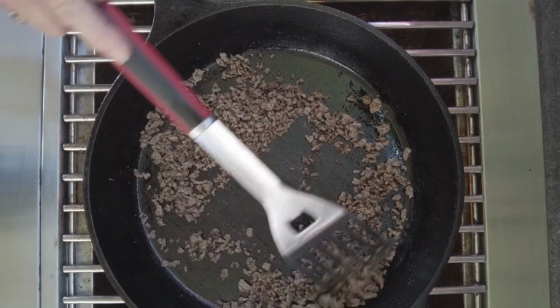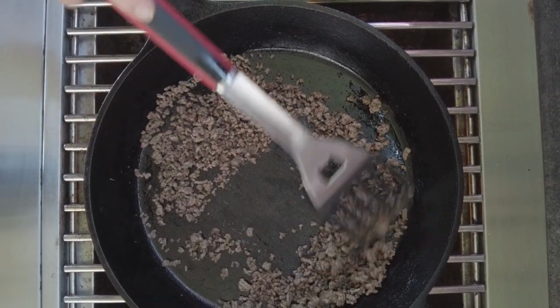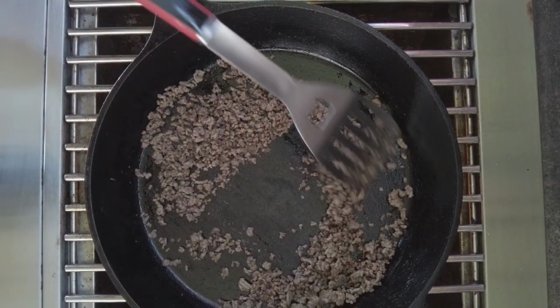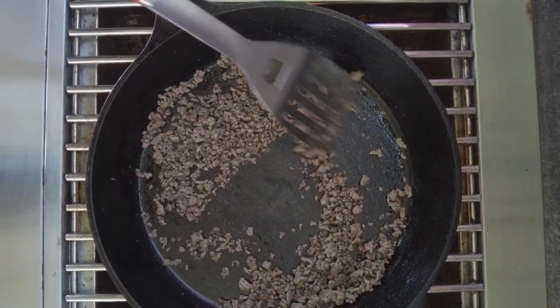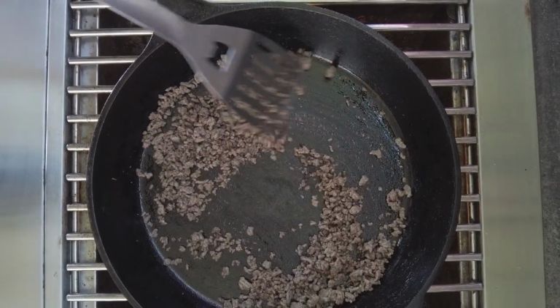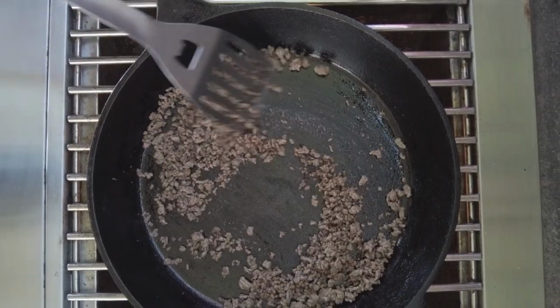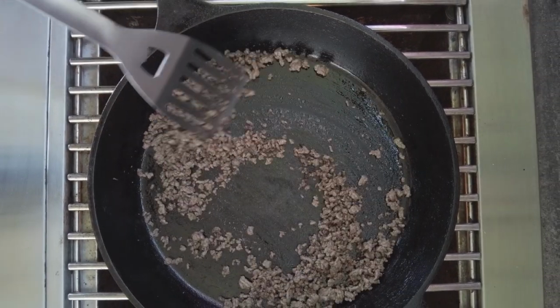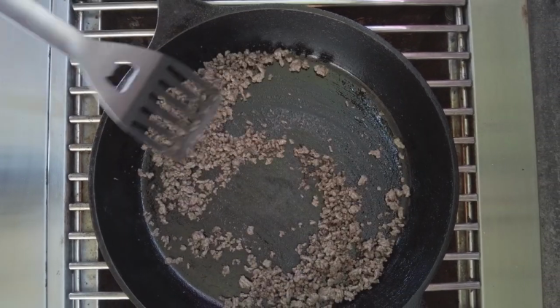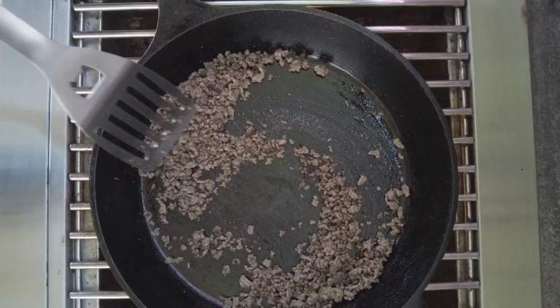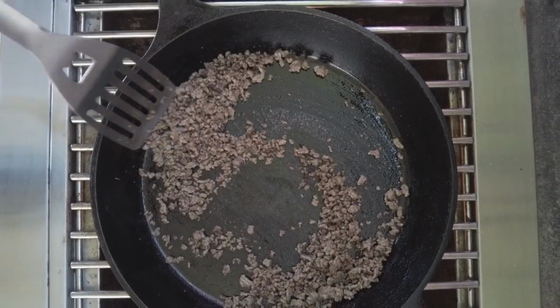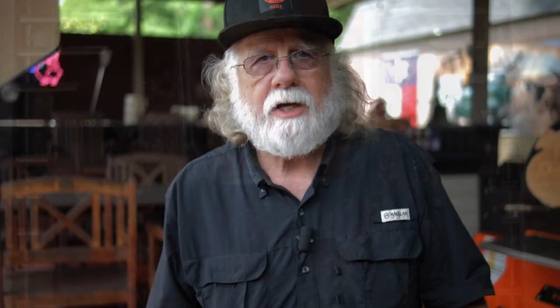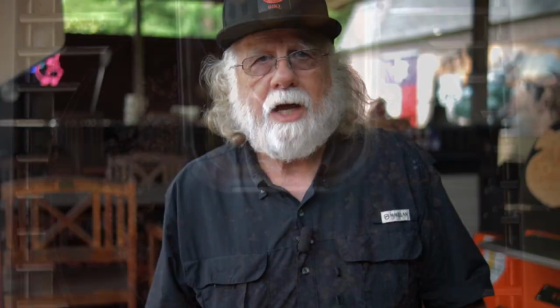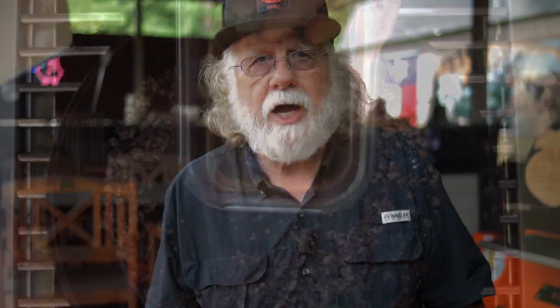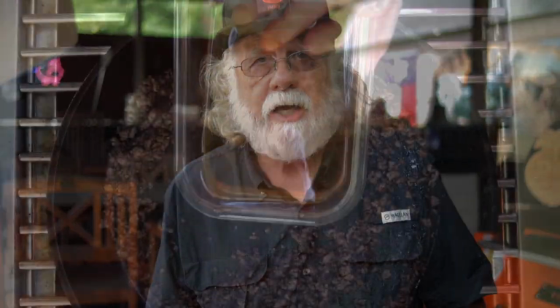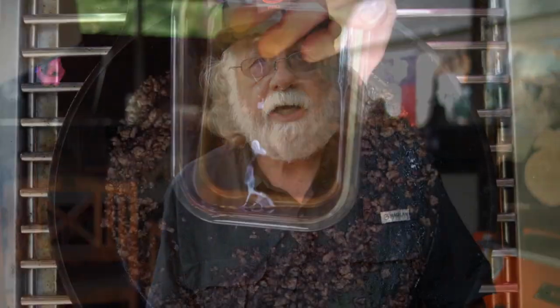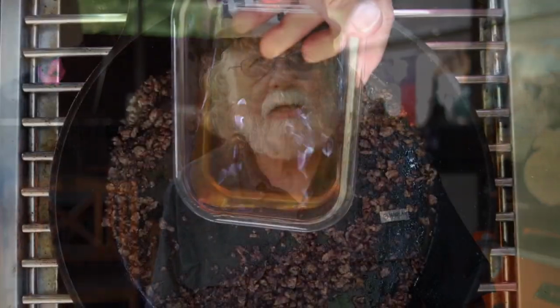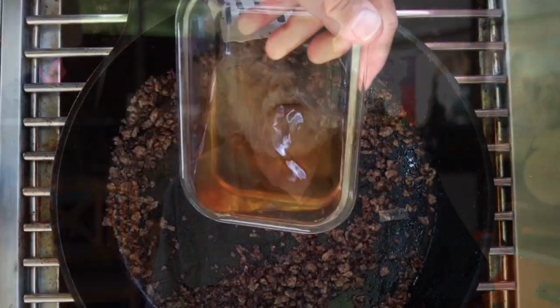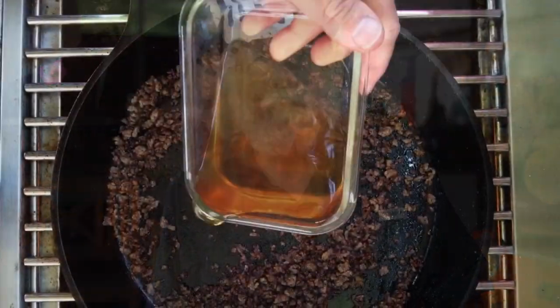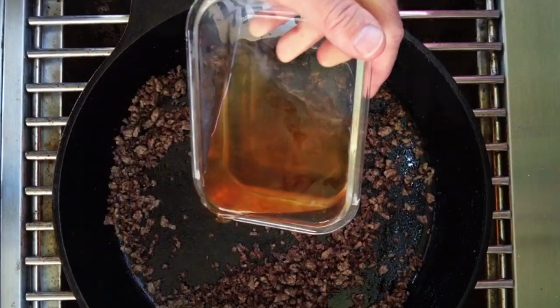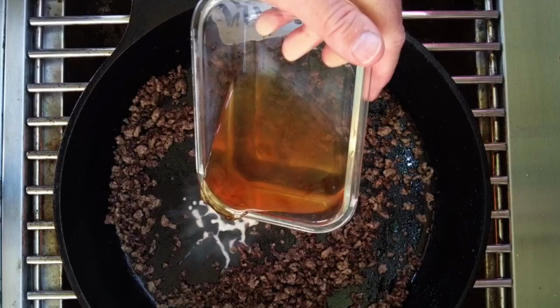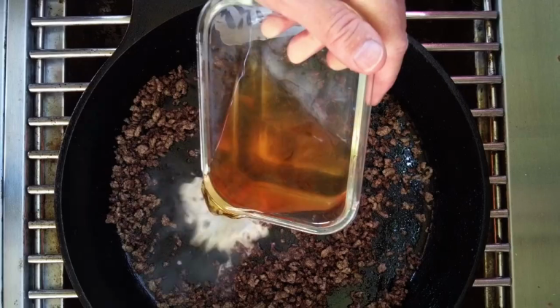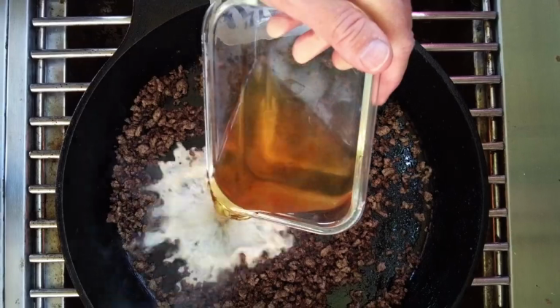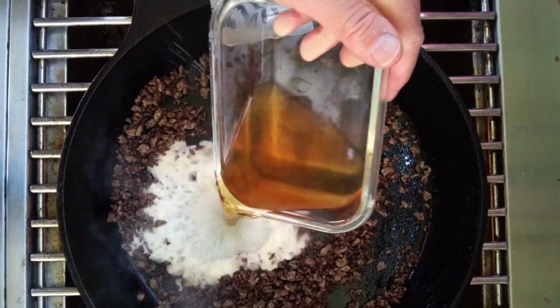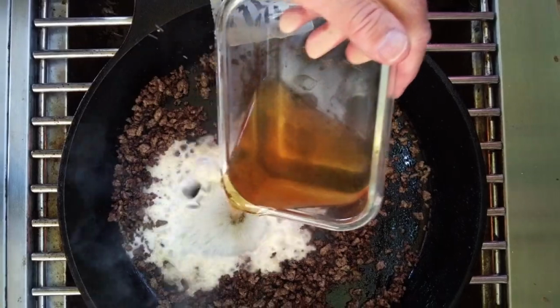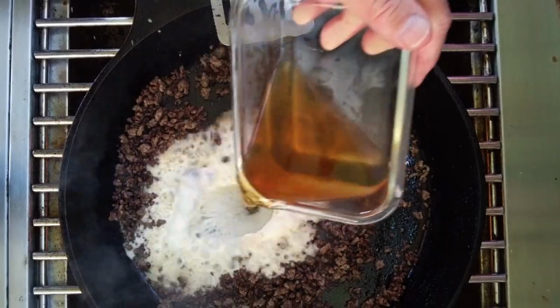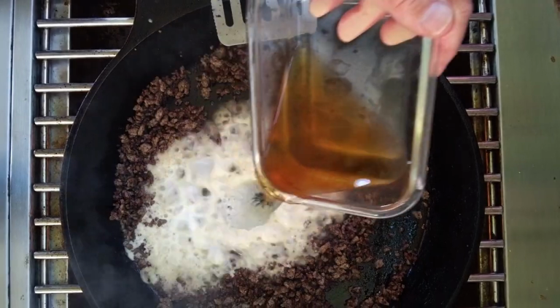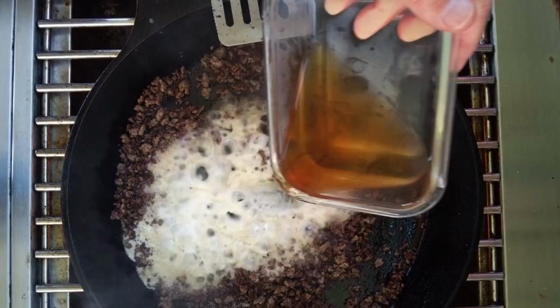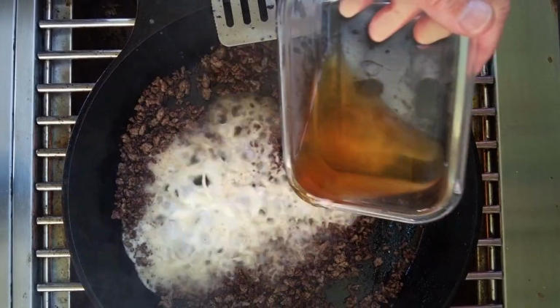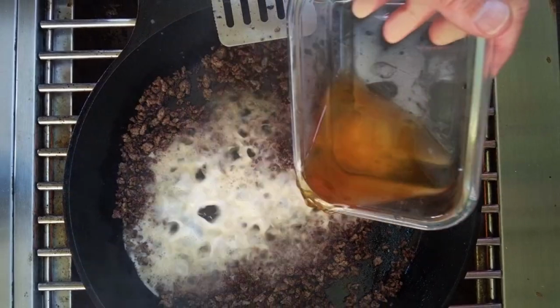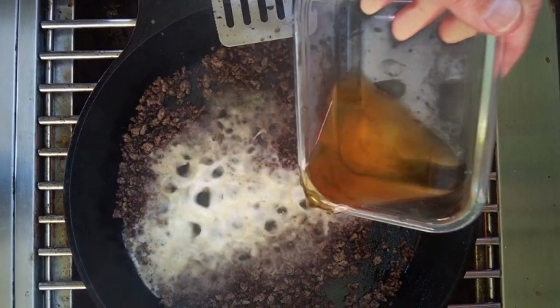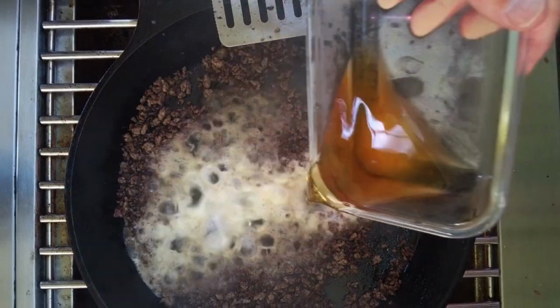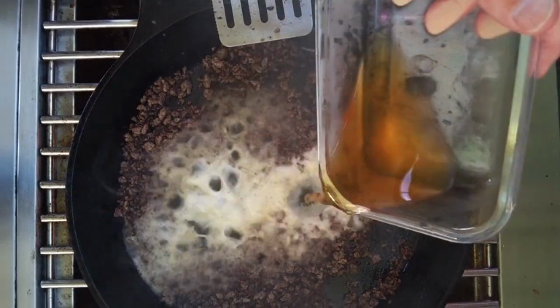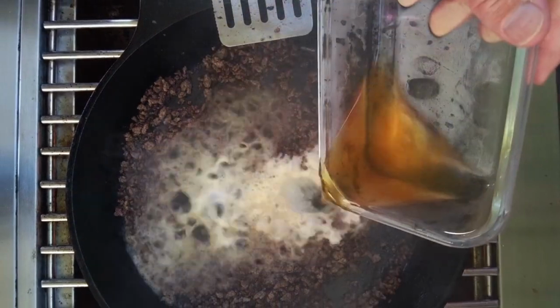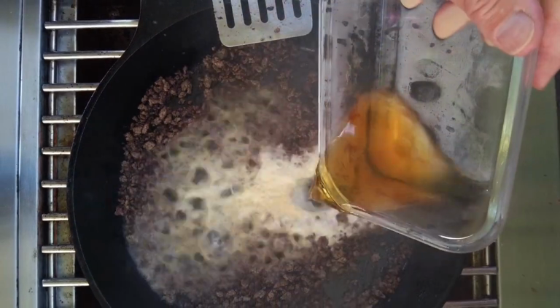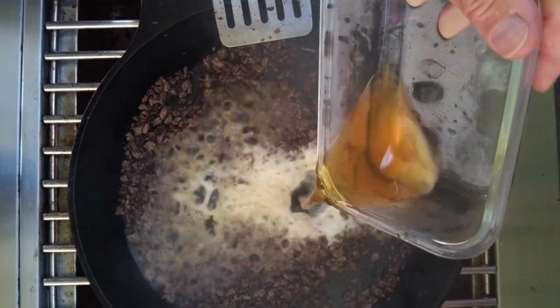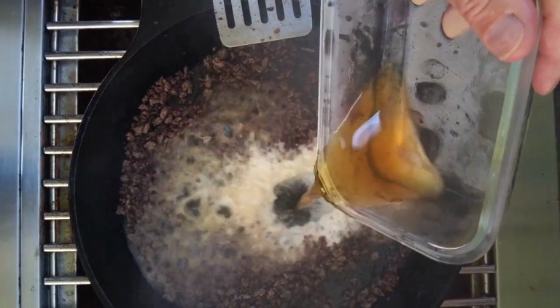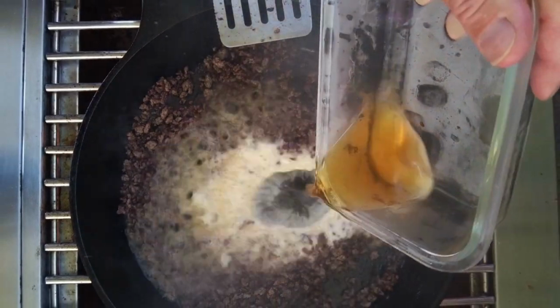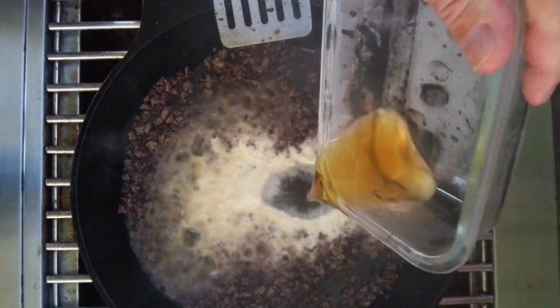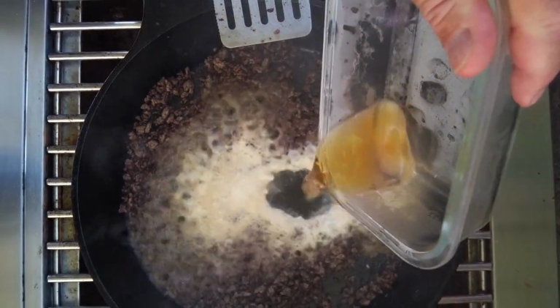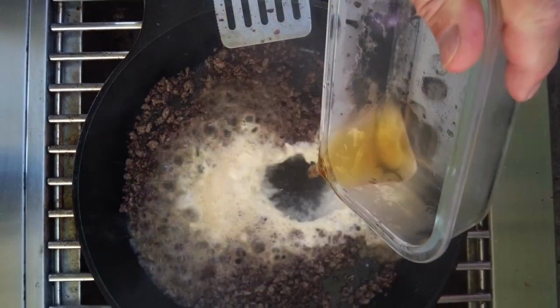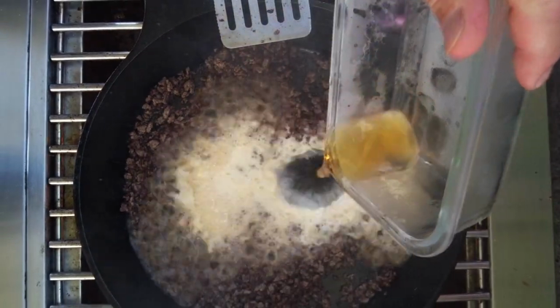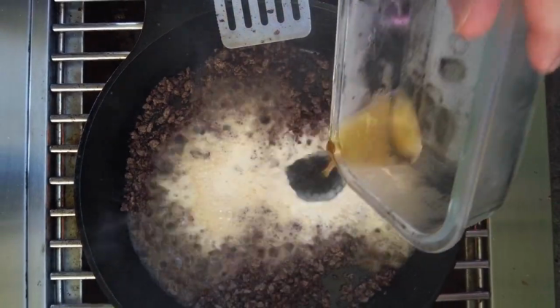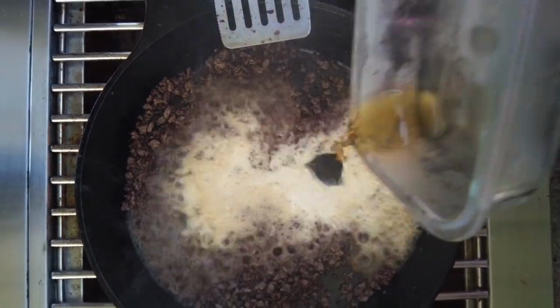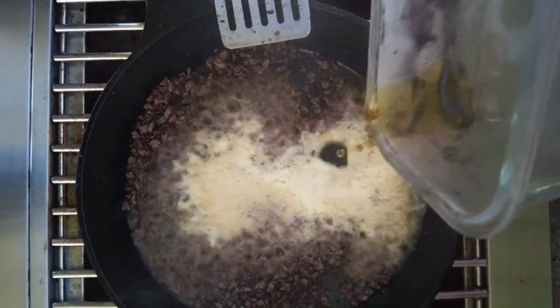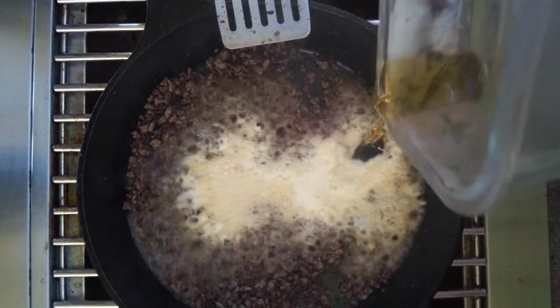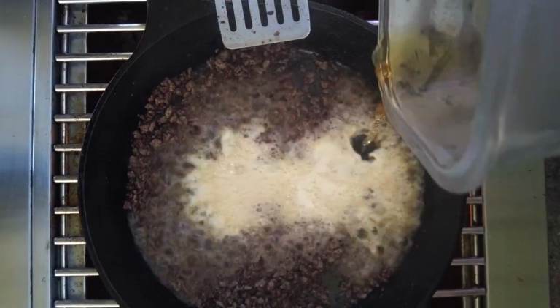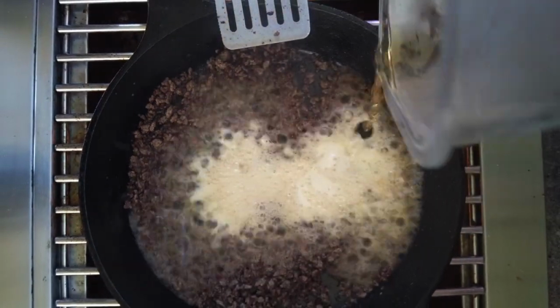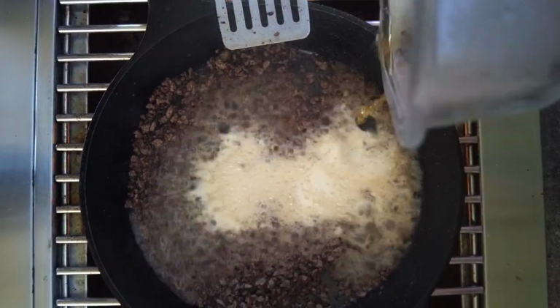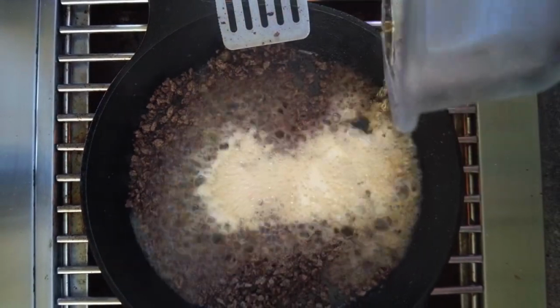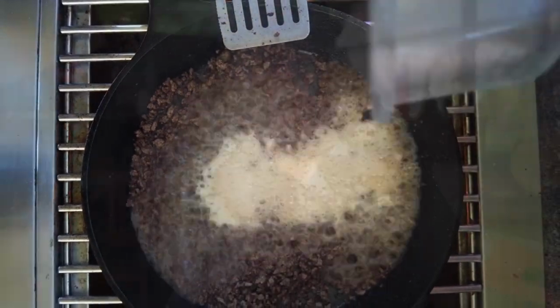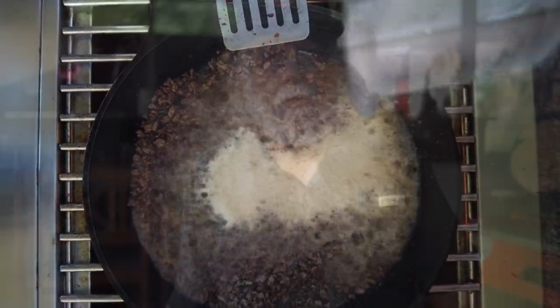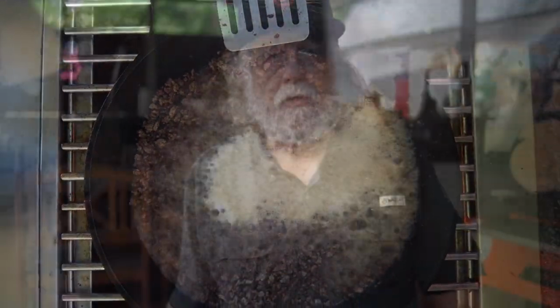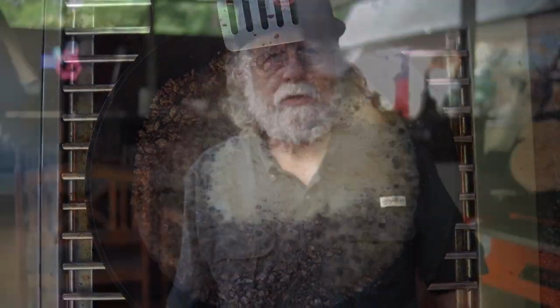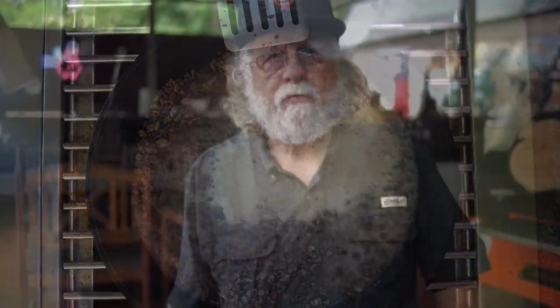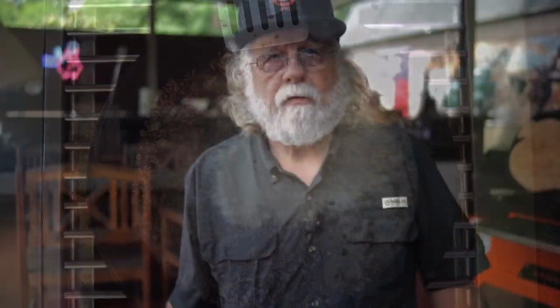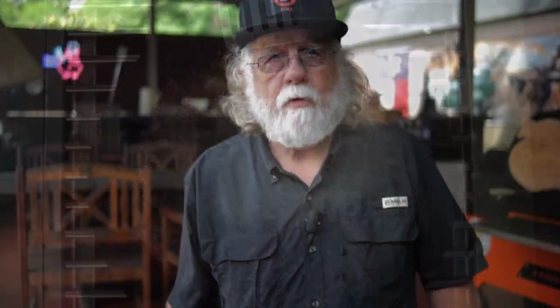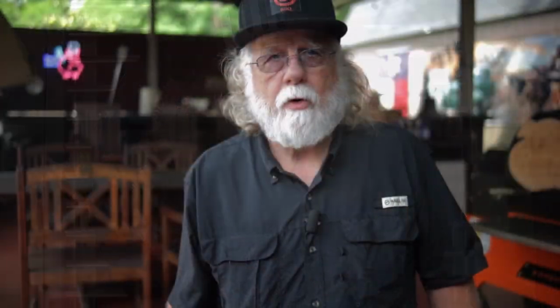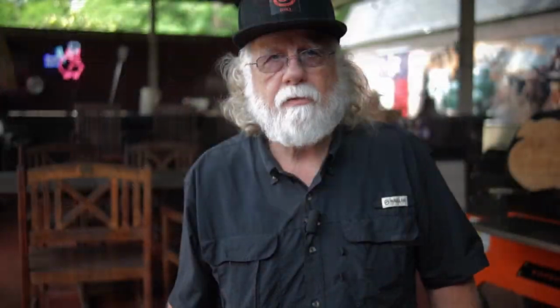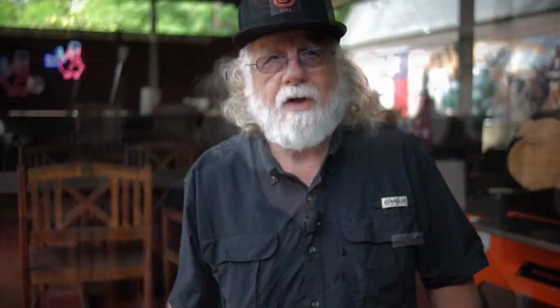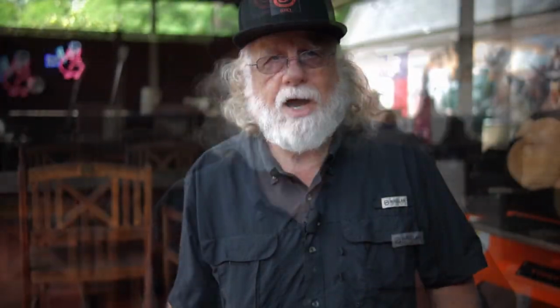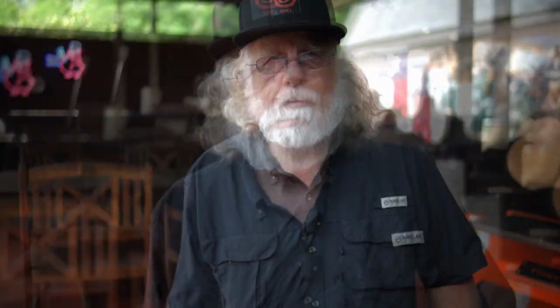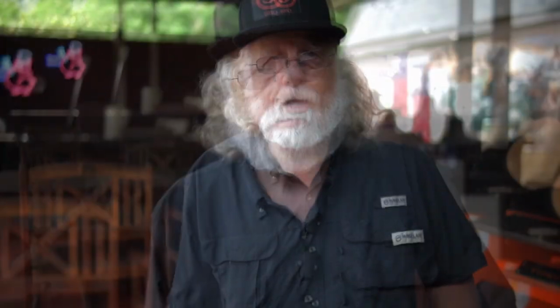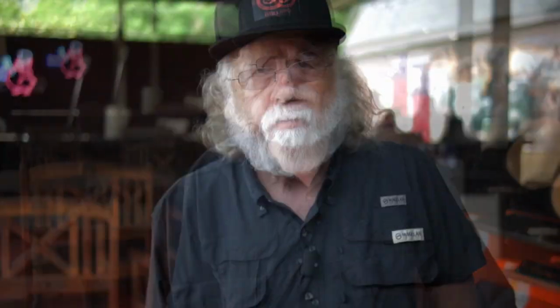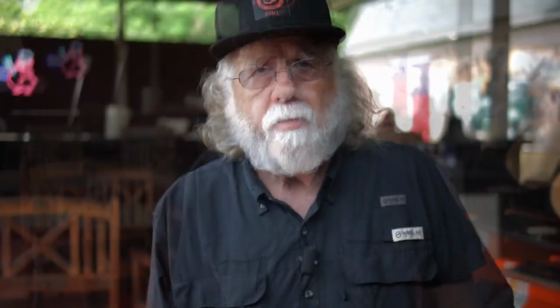Then add in the cayenne, the salt, the pepper, and the beer. Let the beer reduce for four to five minutes.